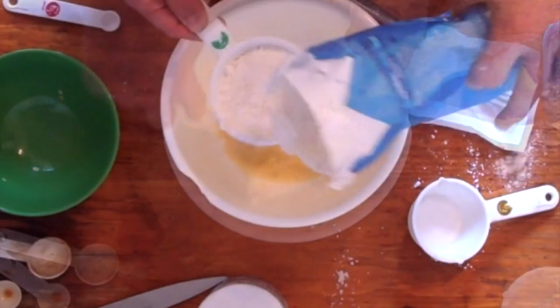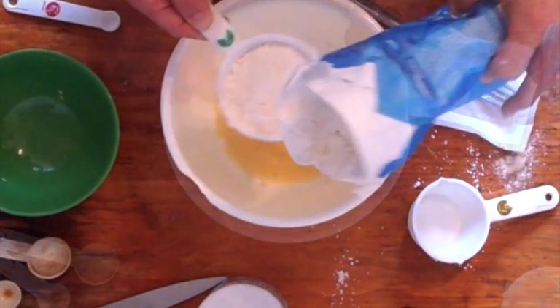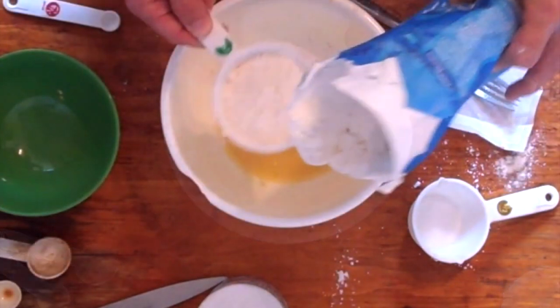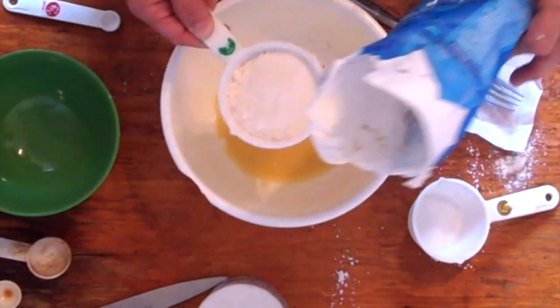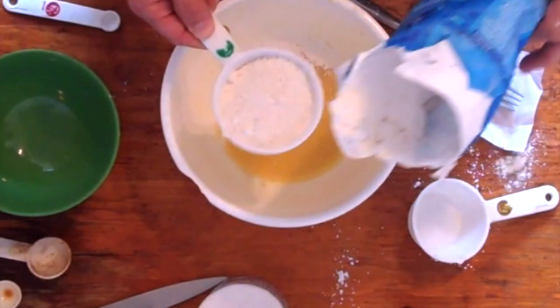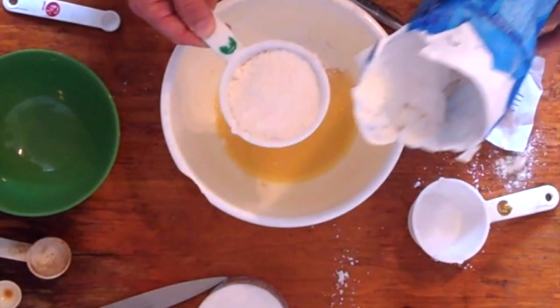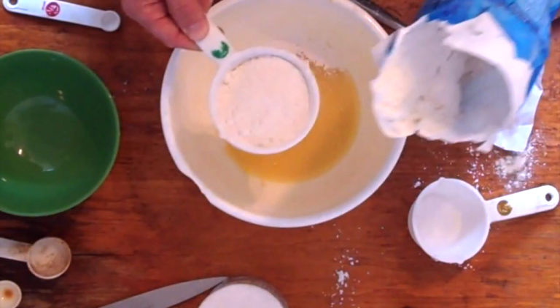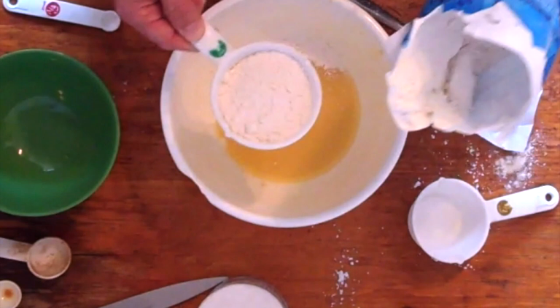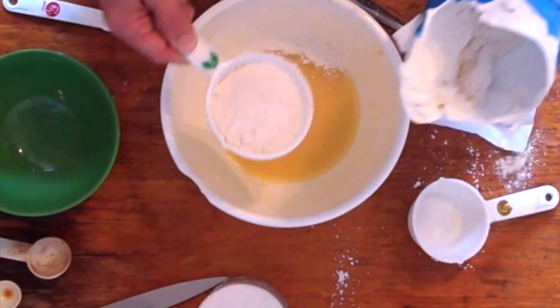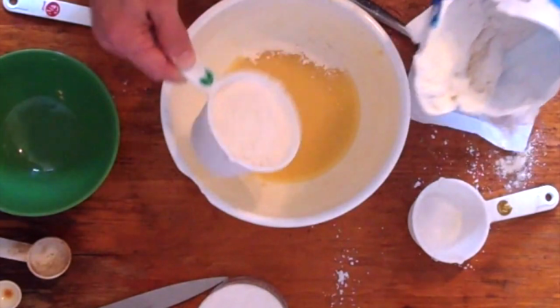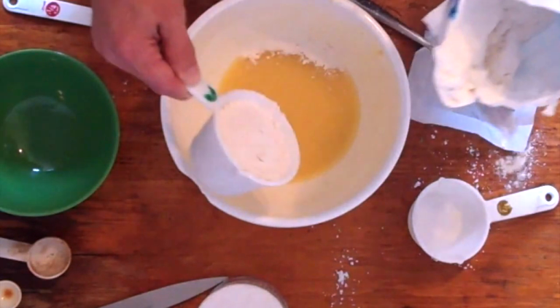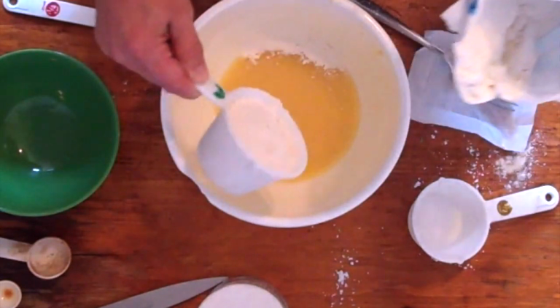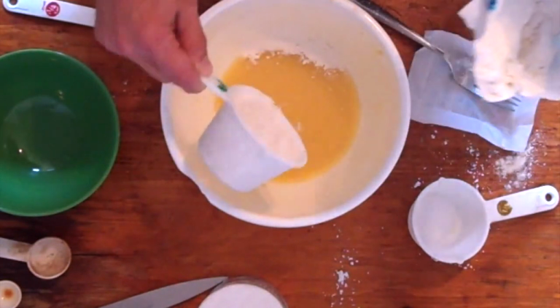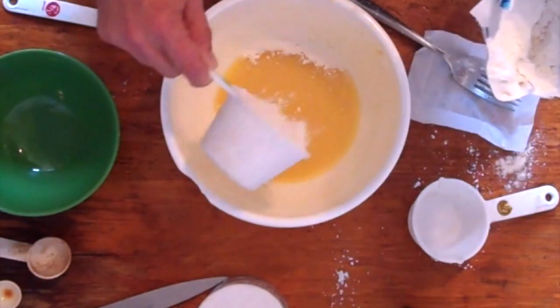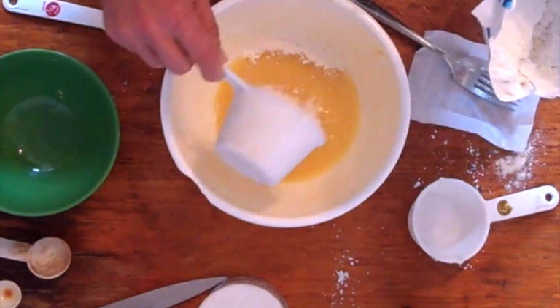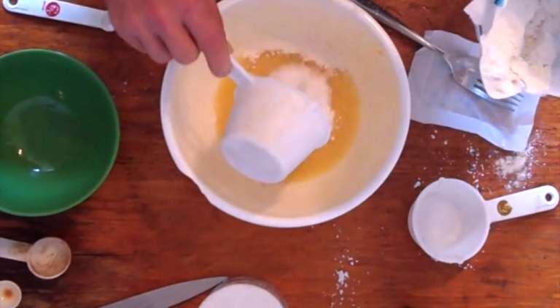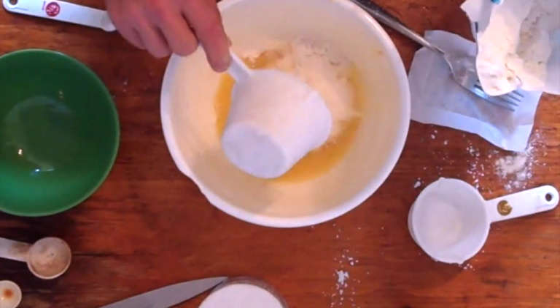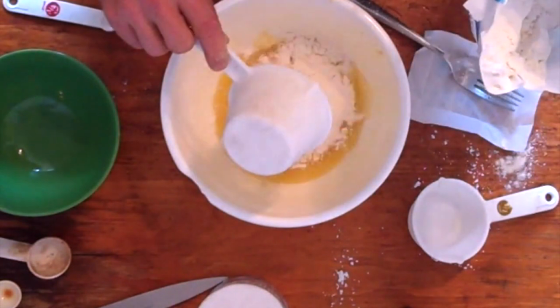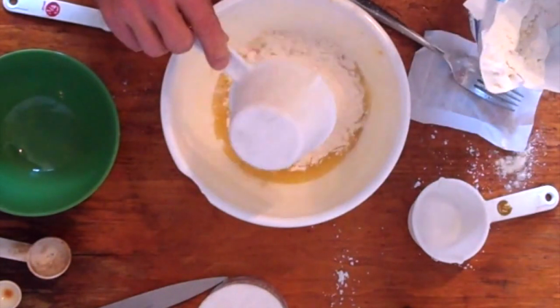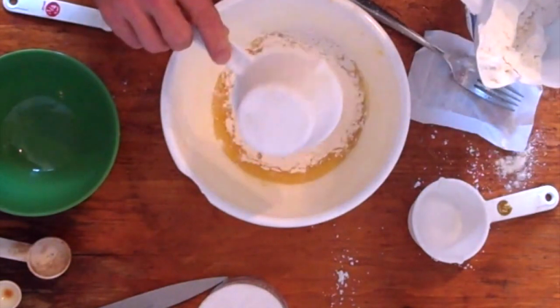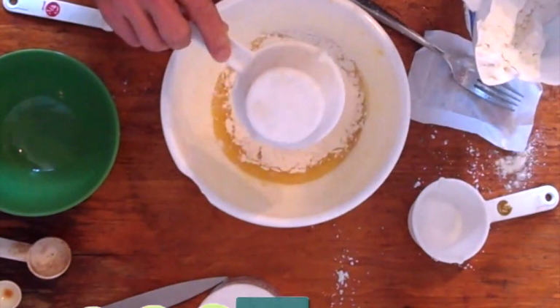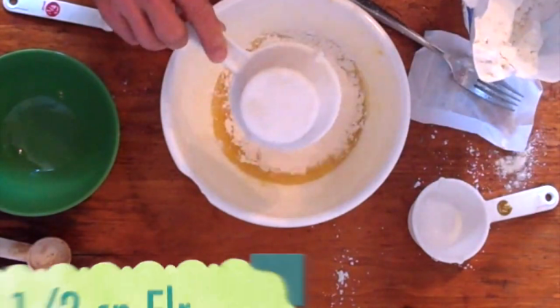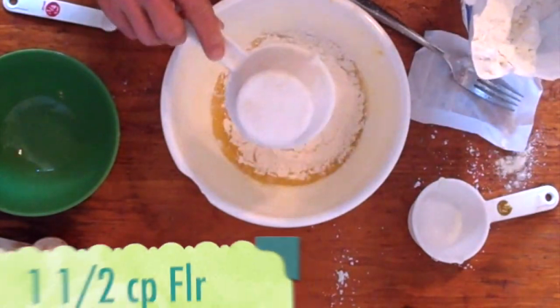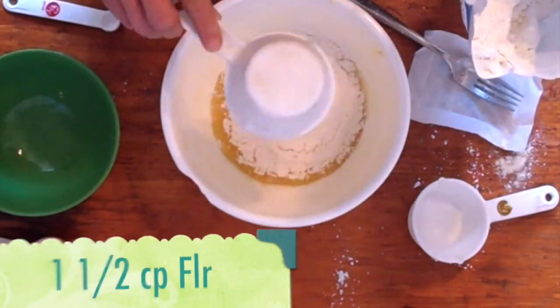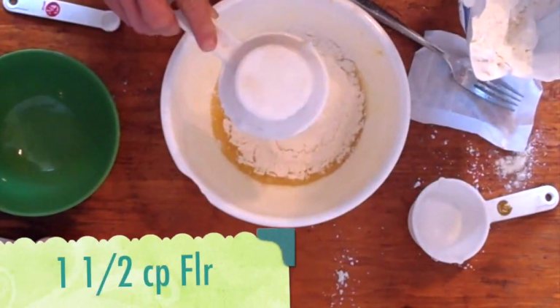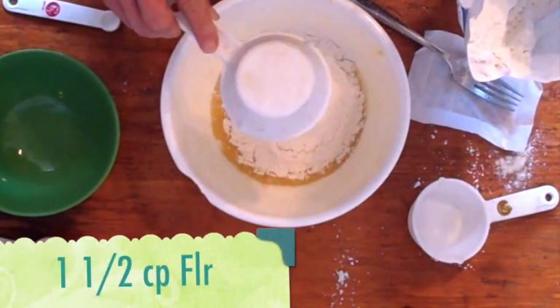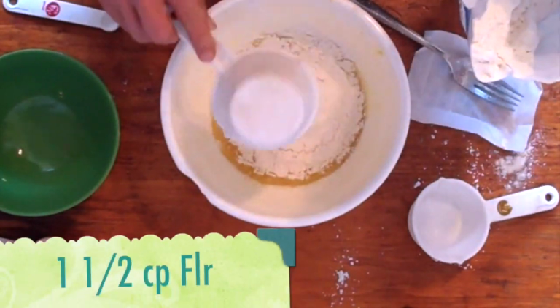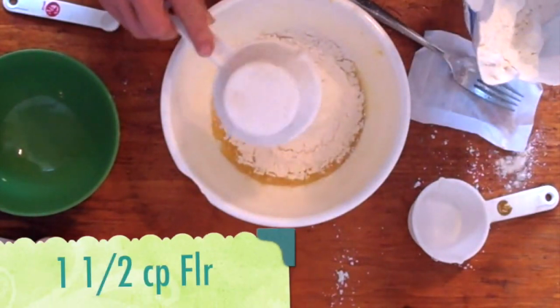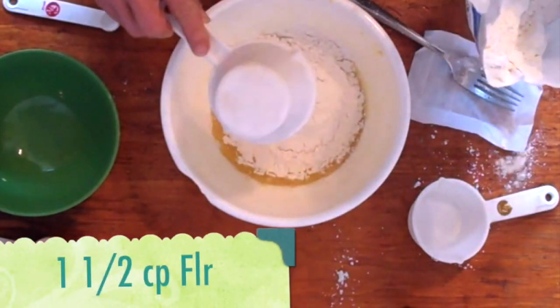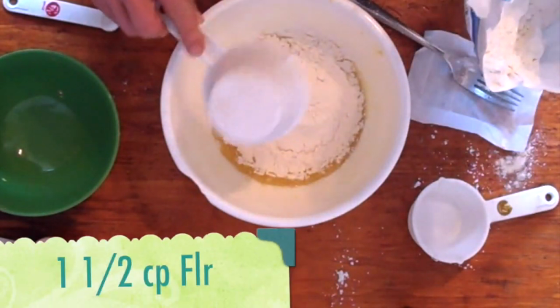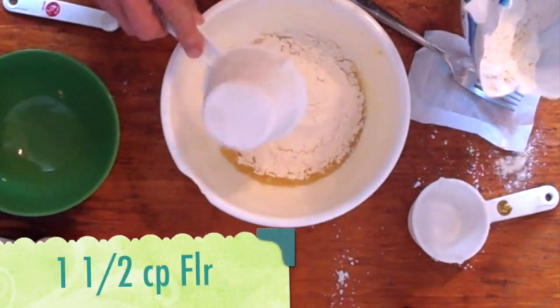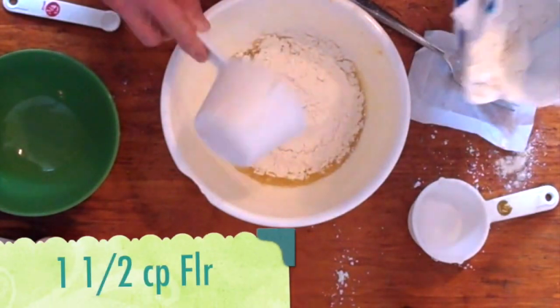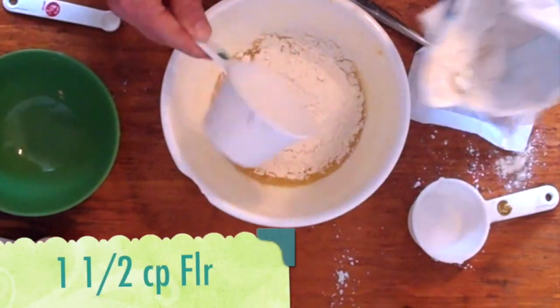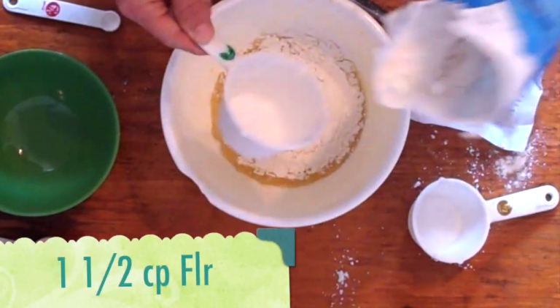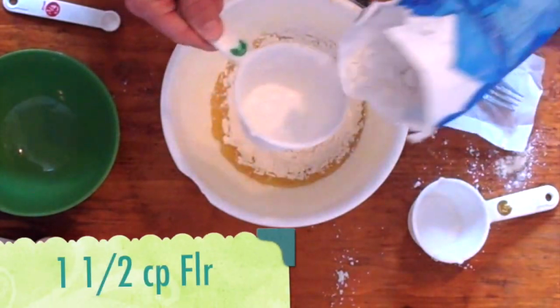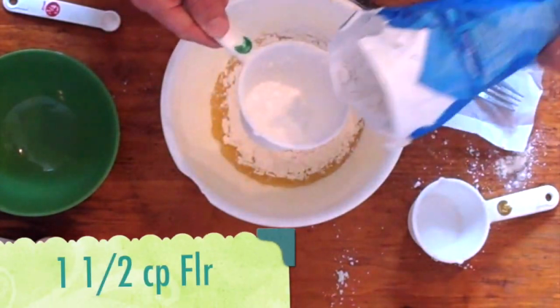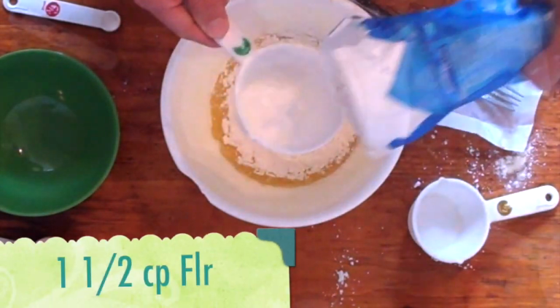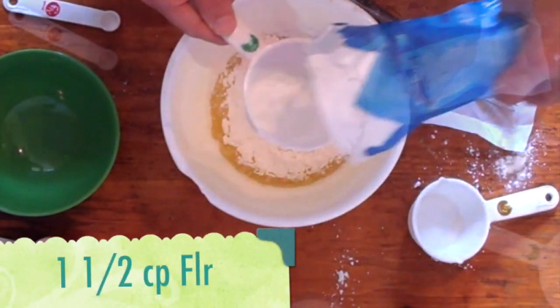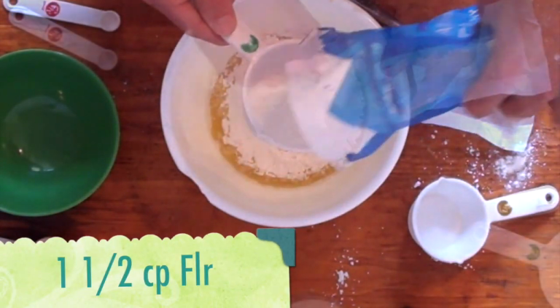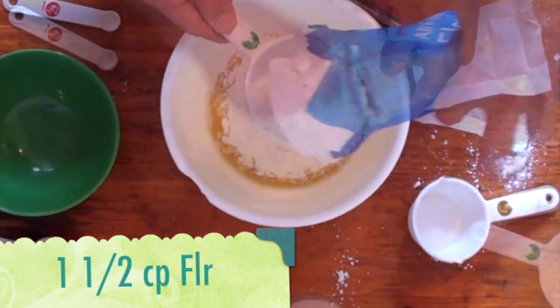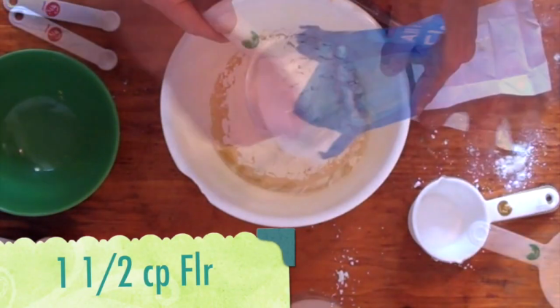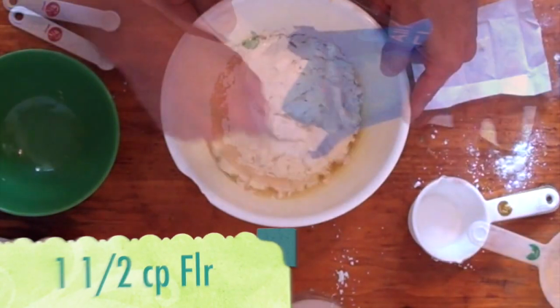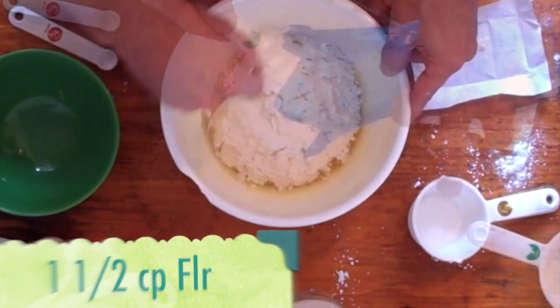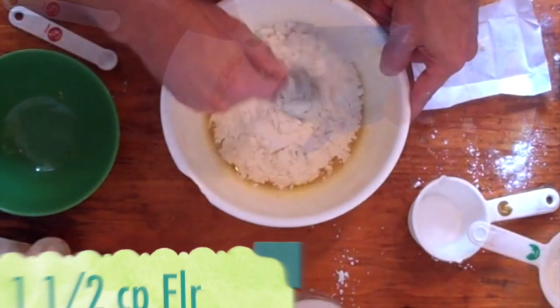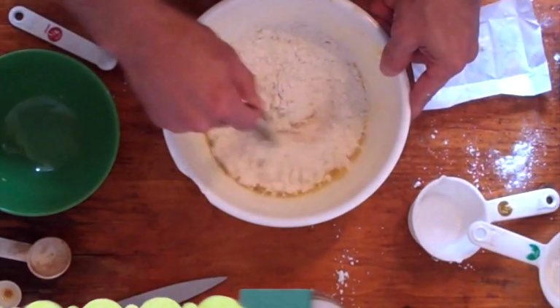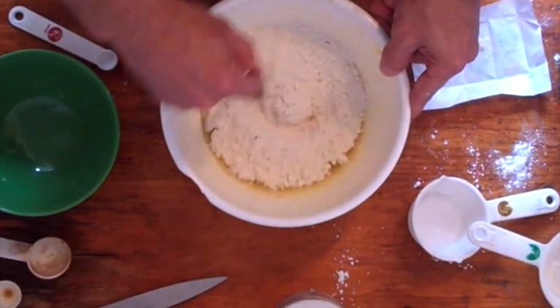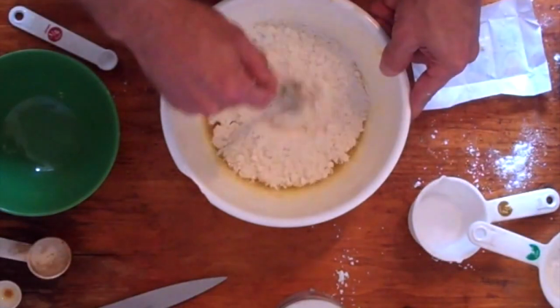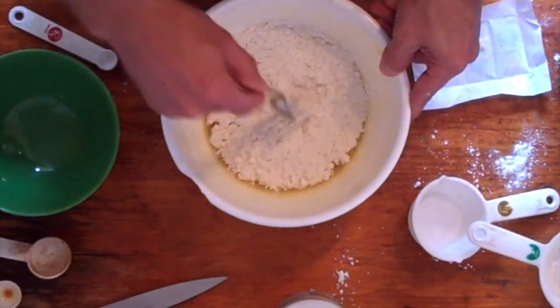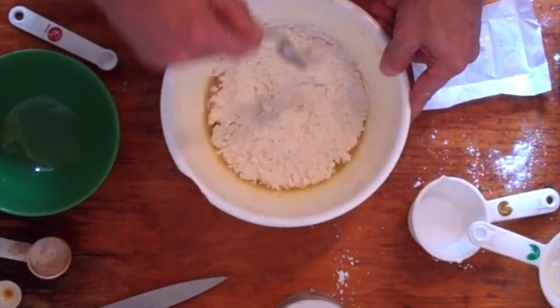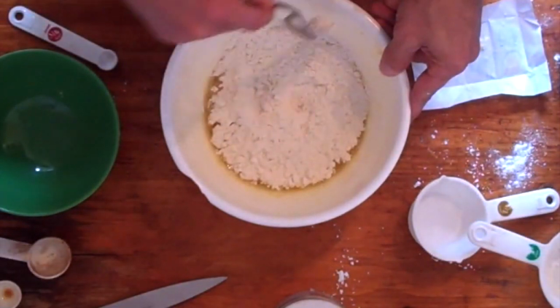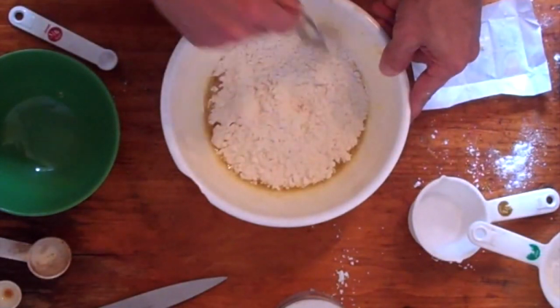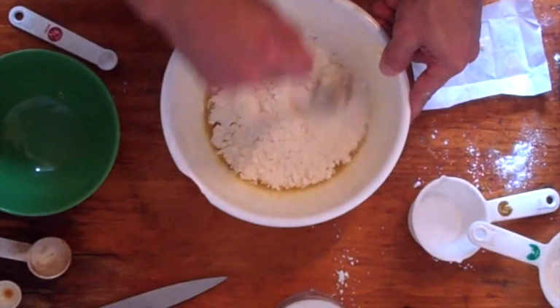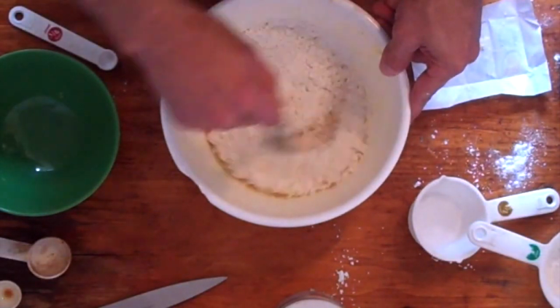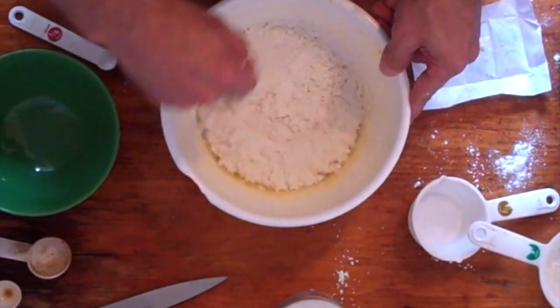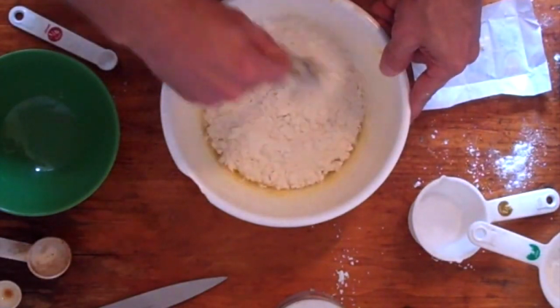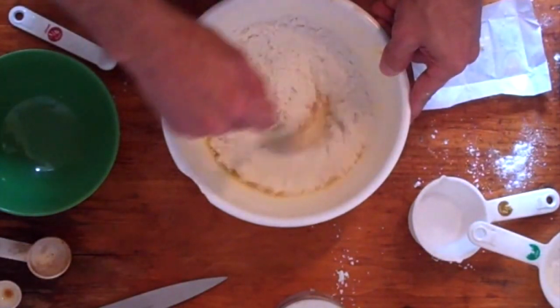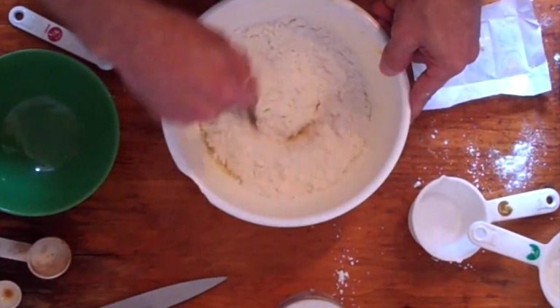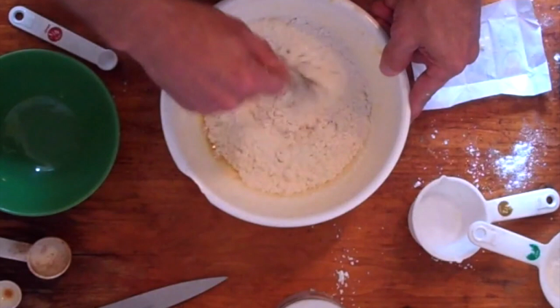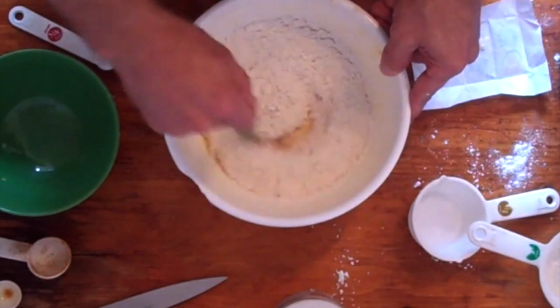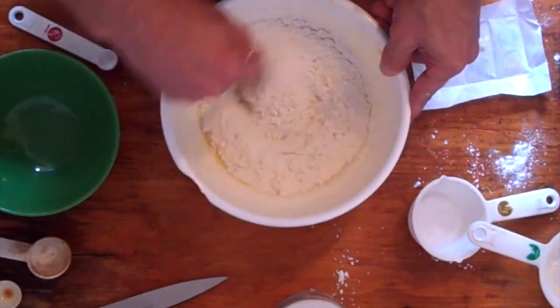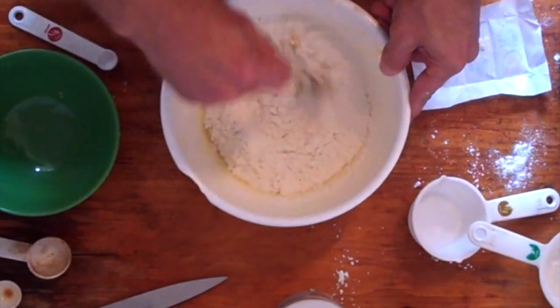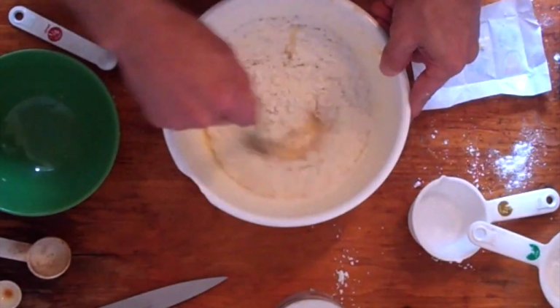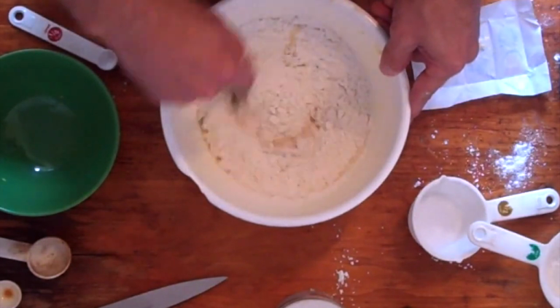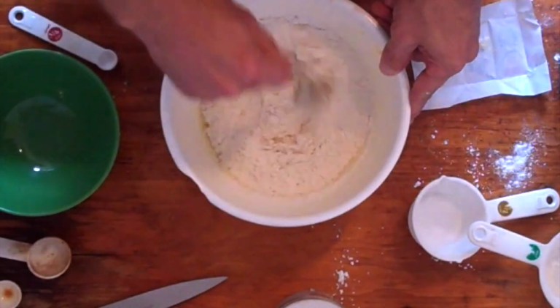One and a half cups of flour. We're just going to stir it up some more.